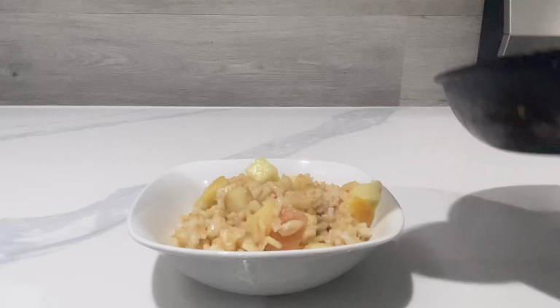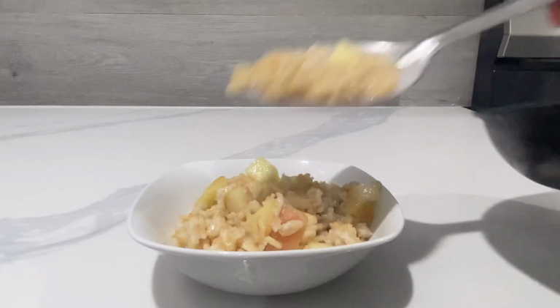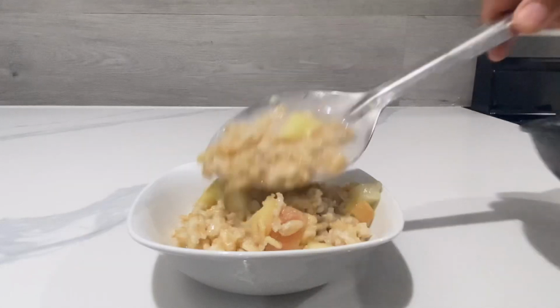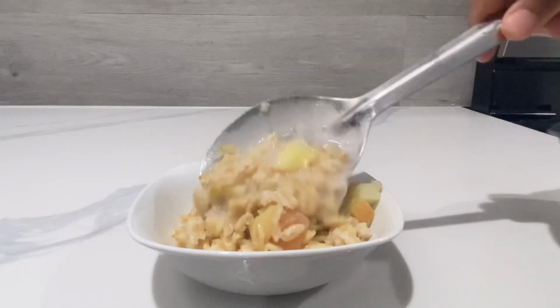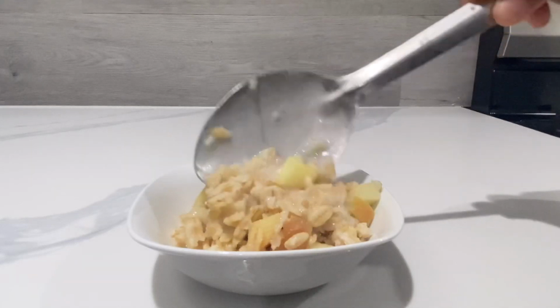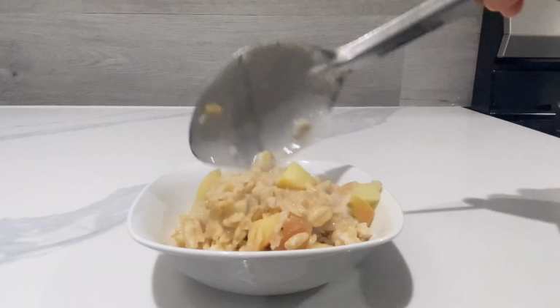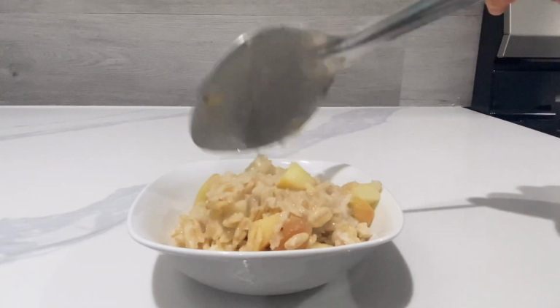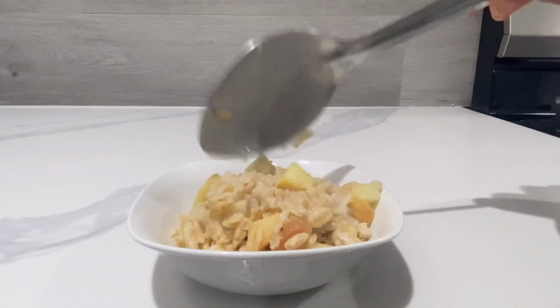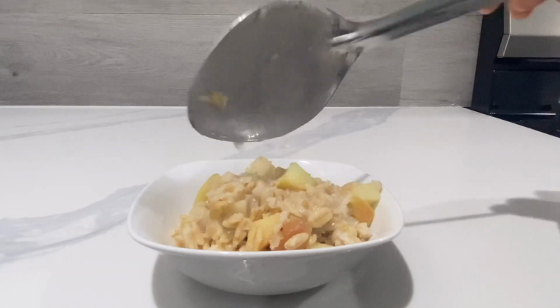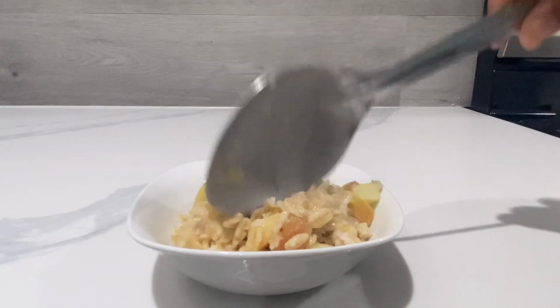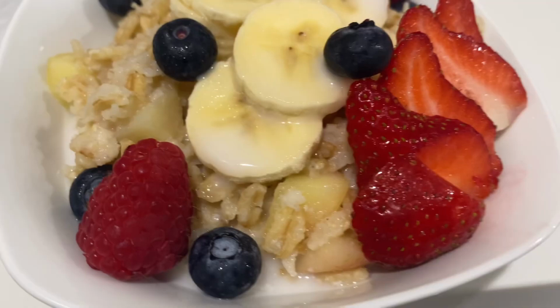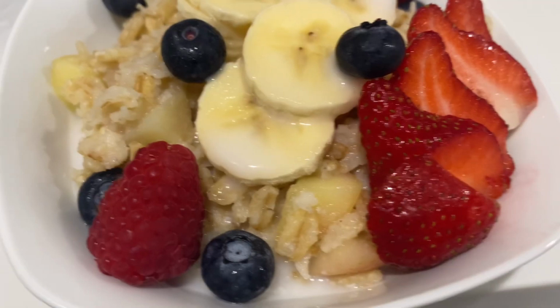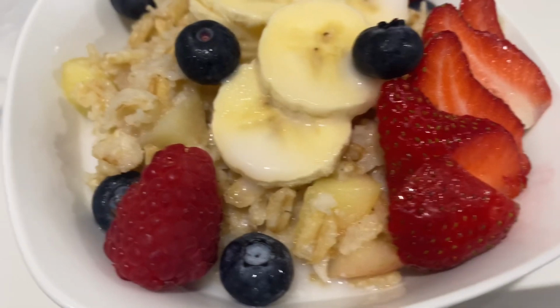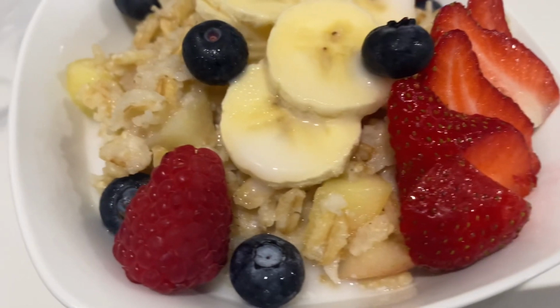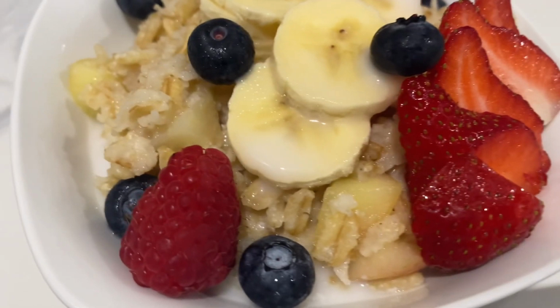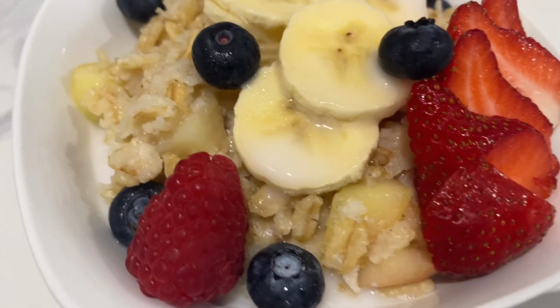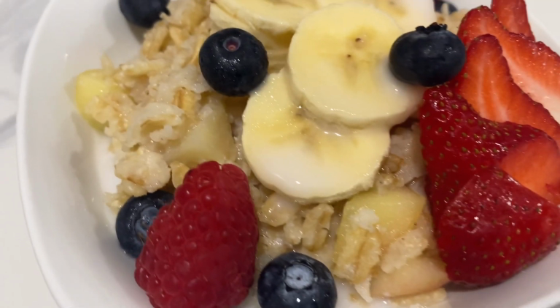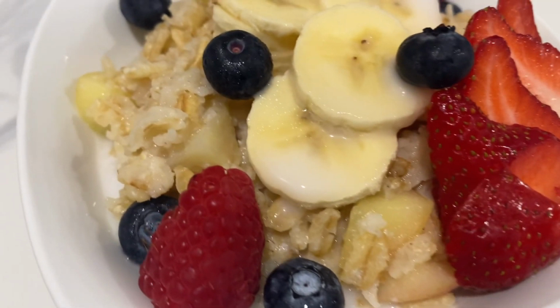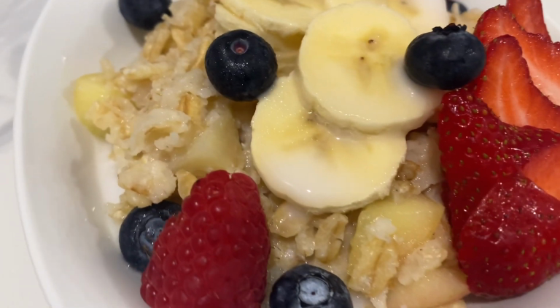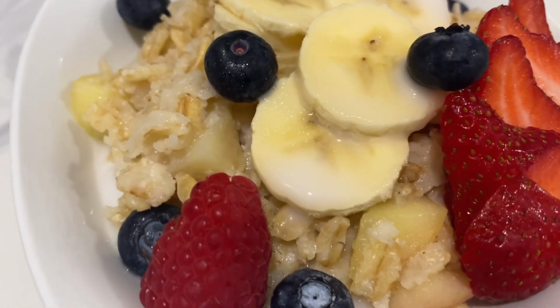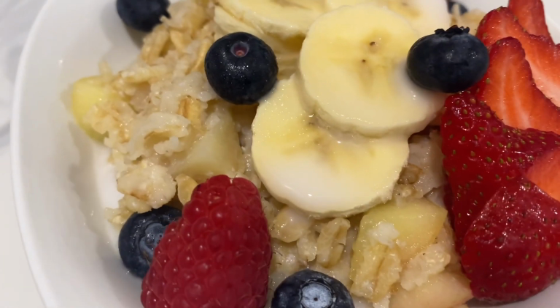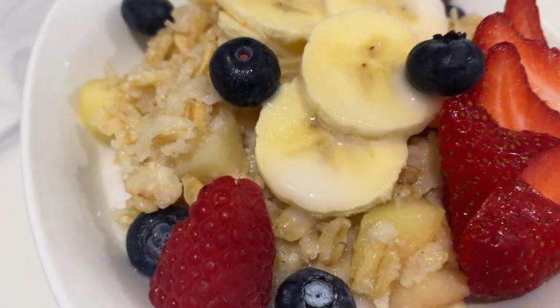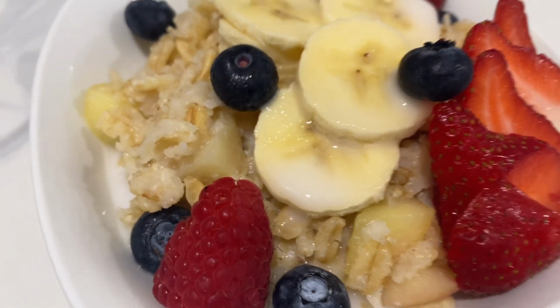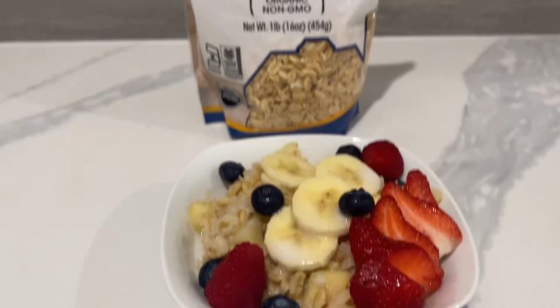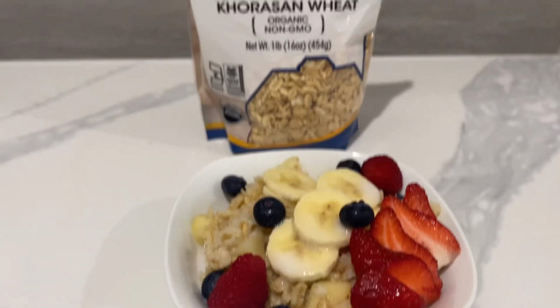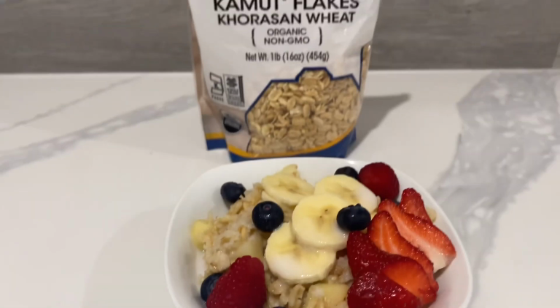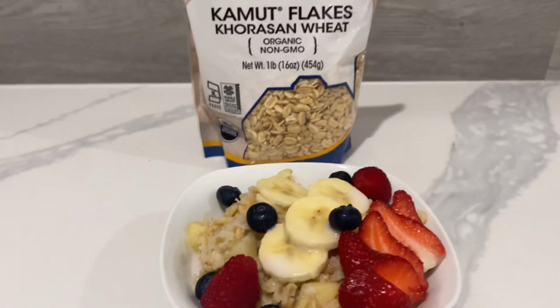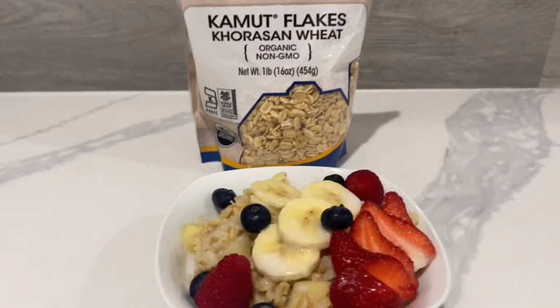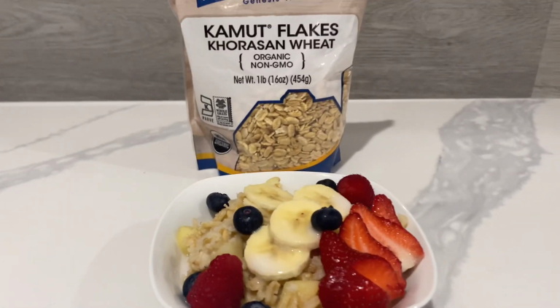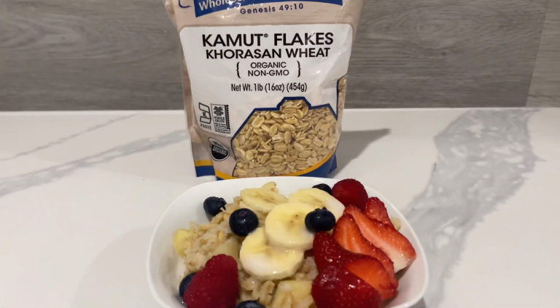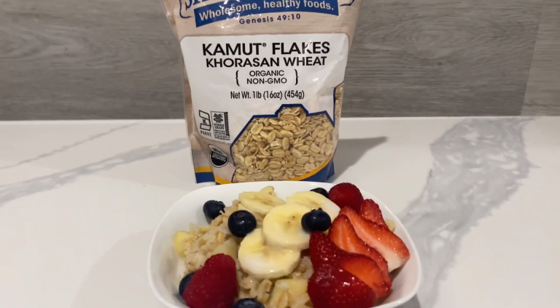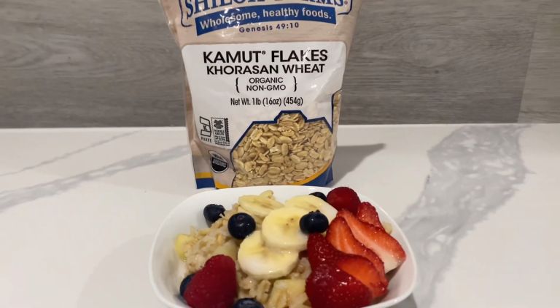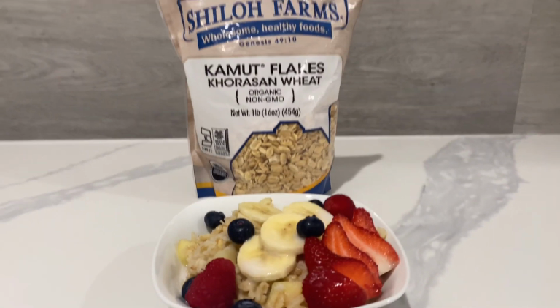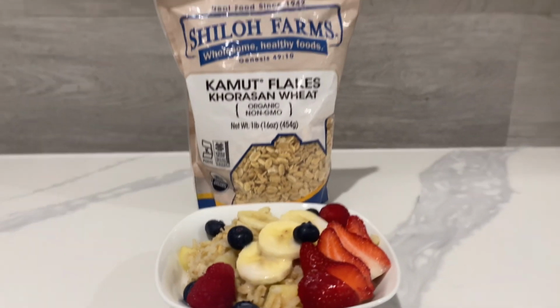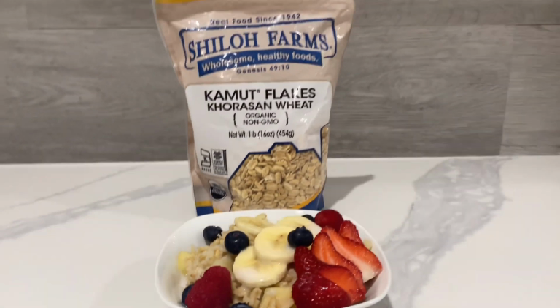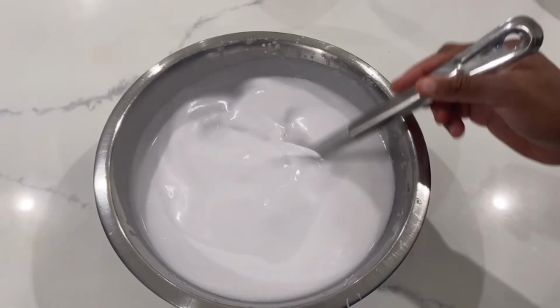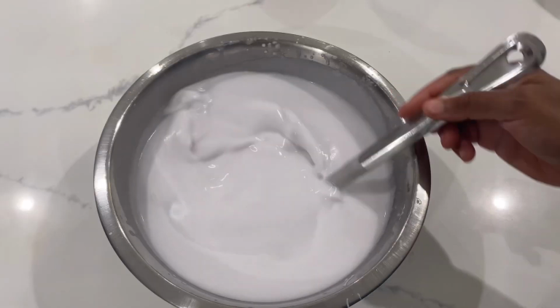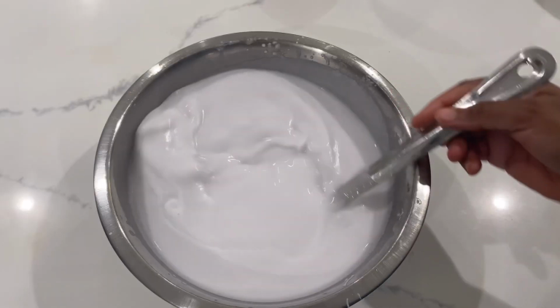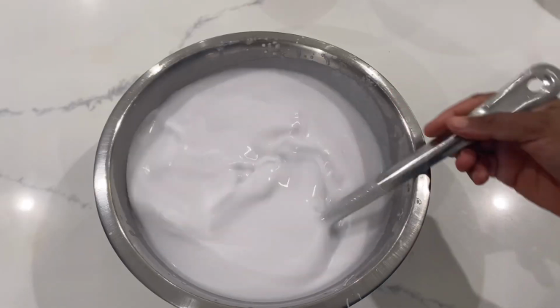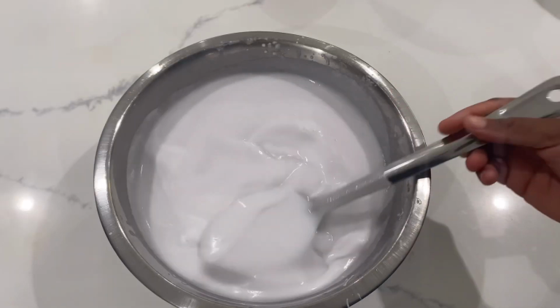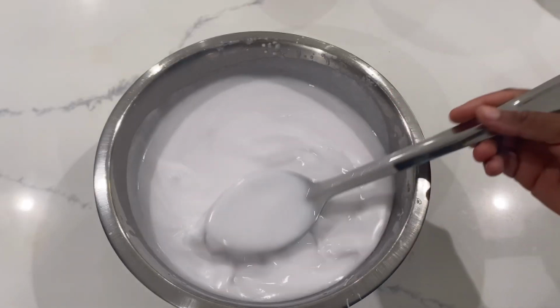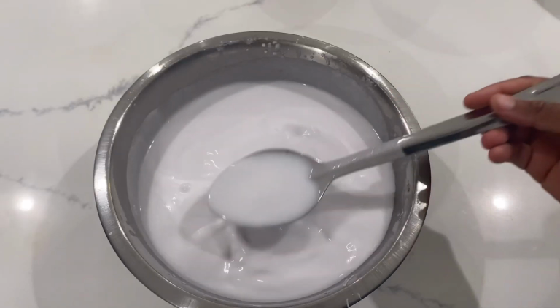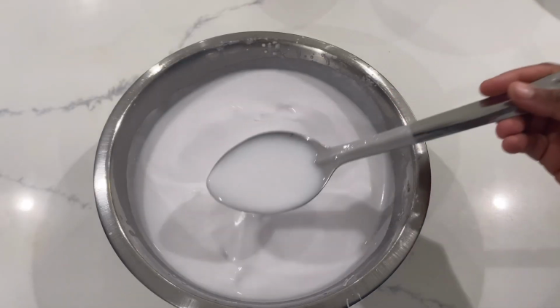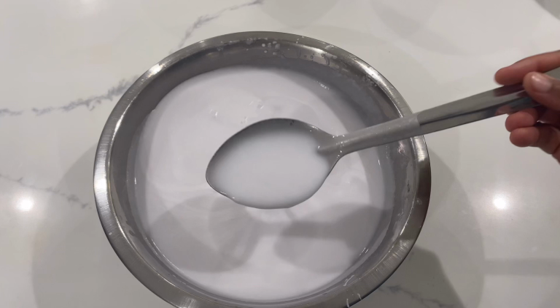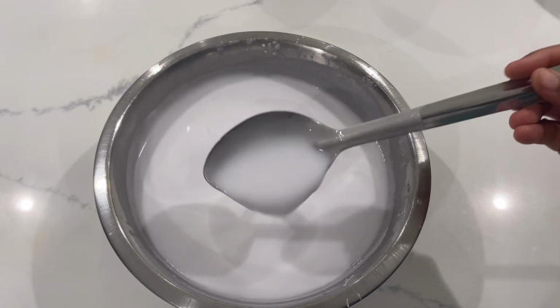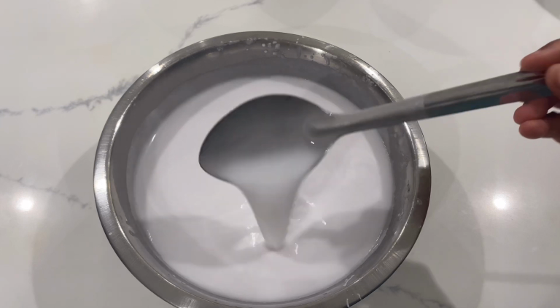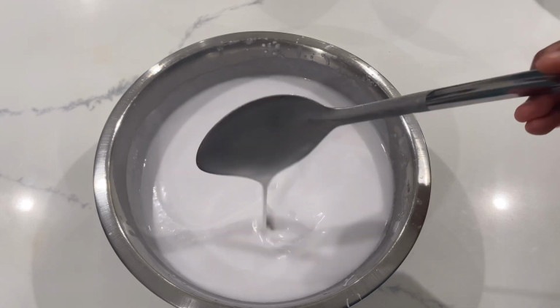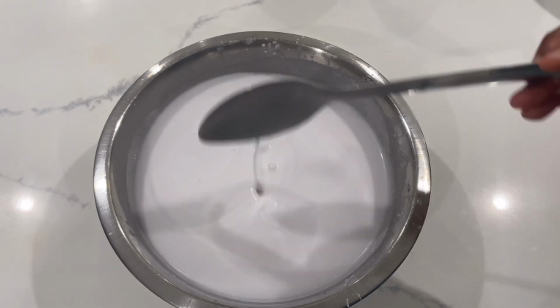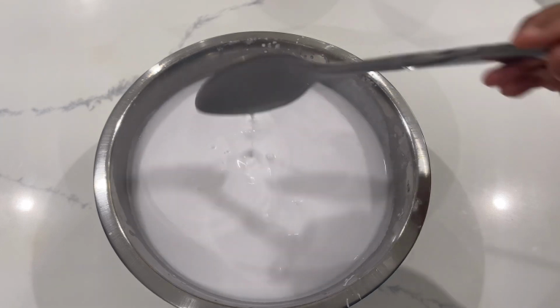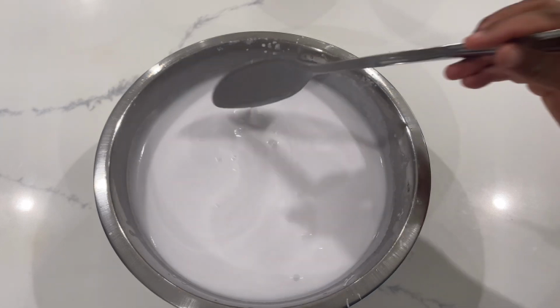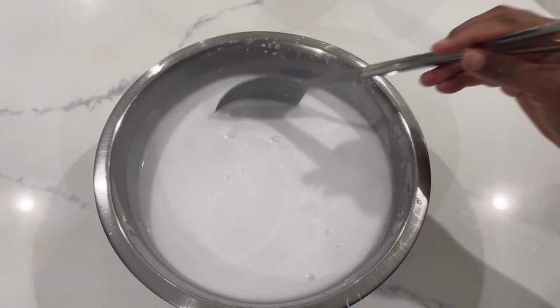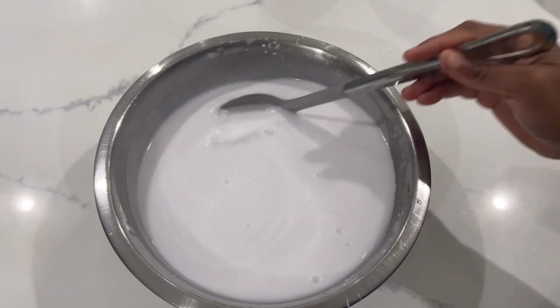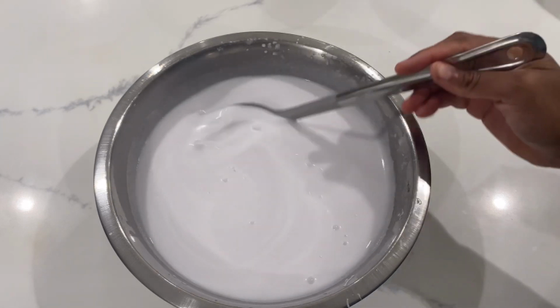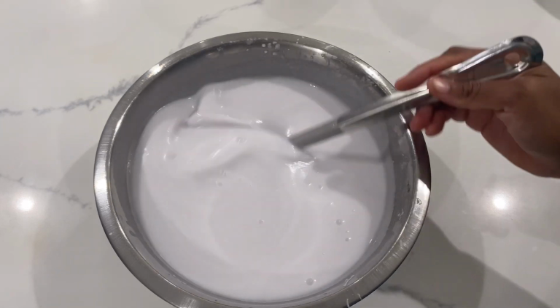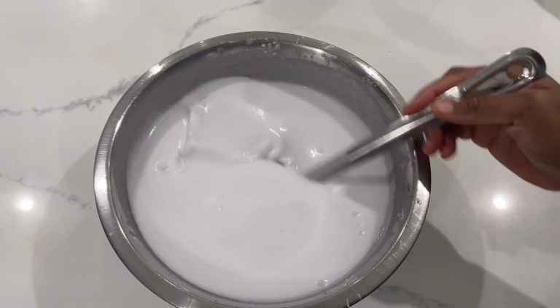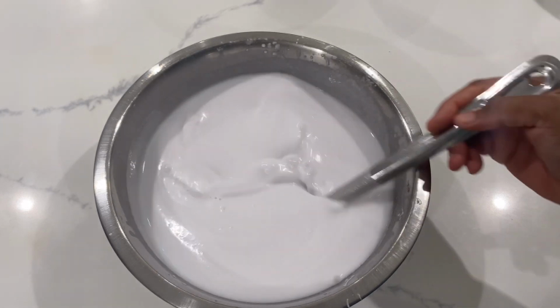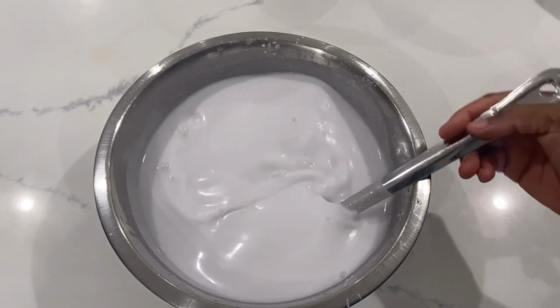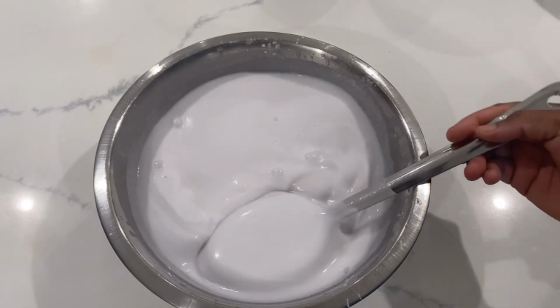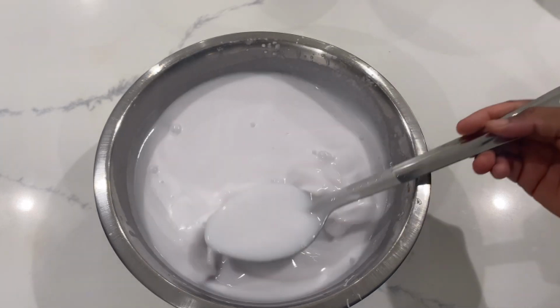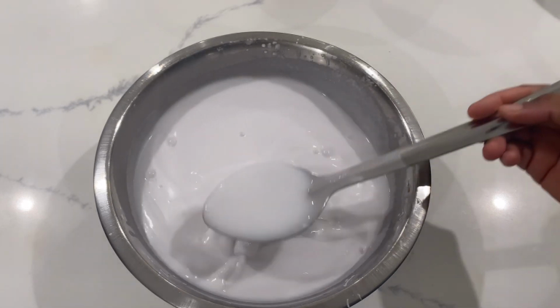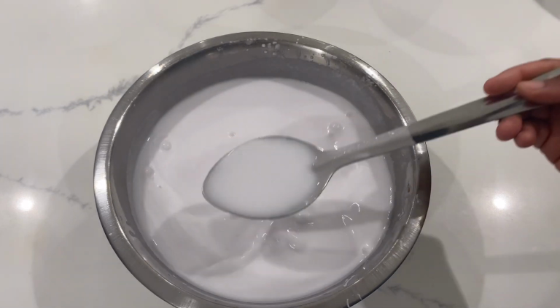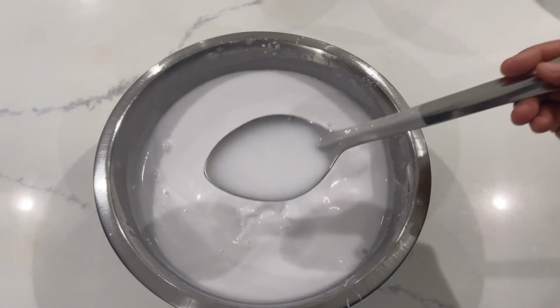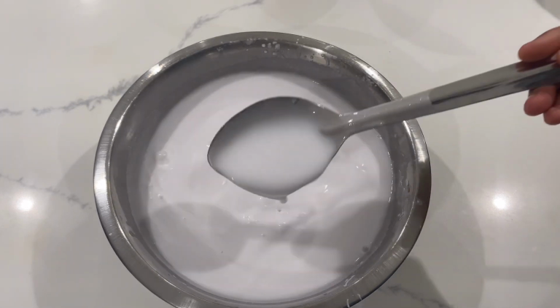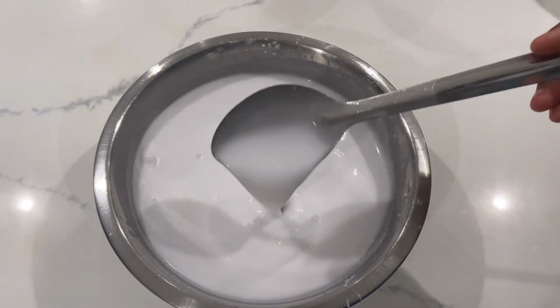Join me as we prepare this delicious alkaline vegan kamut flakes oatmeal. At the end of this video, don't forget to check out how to make coconut milk, which I used for this recipe.